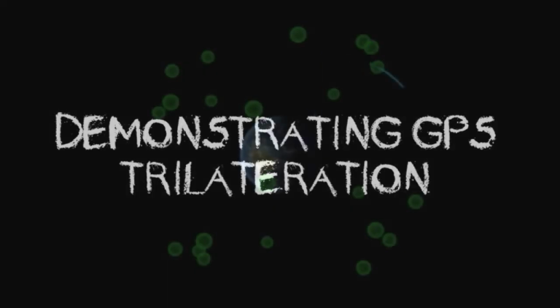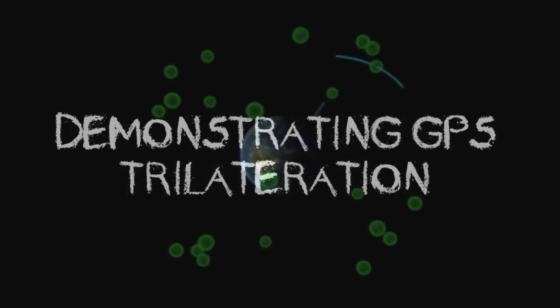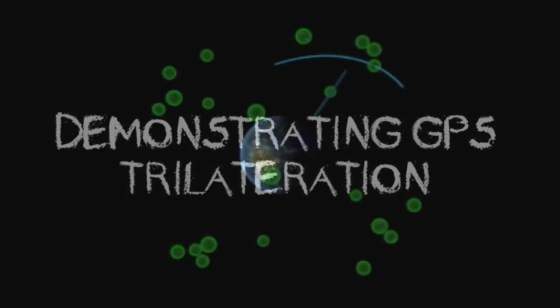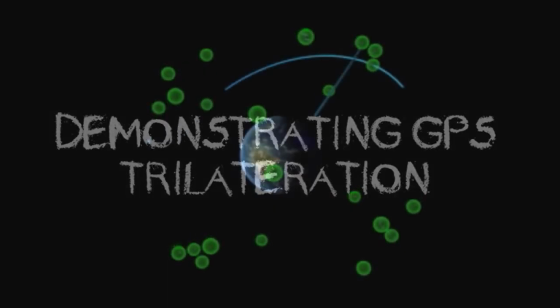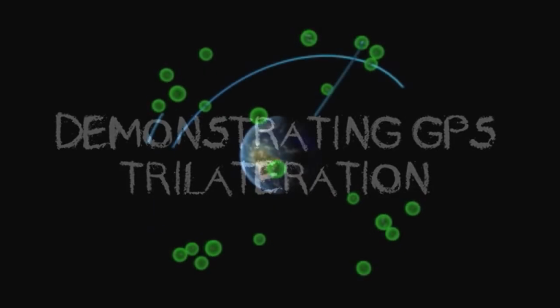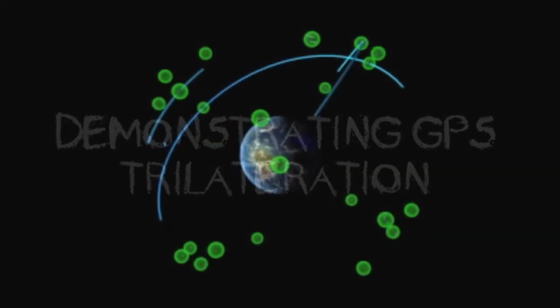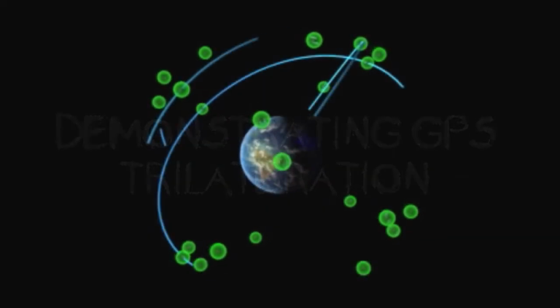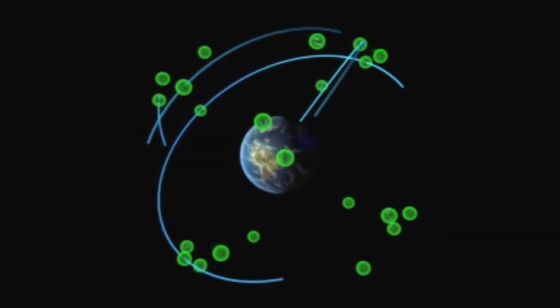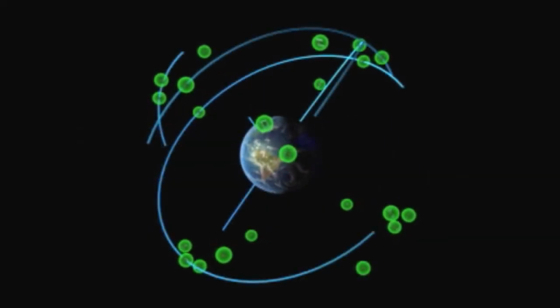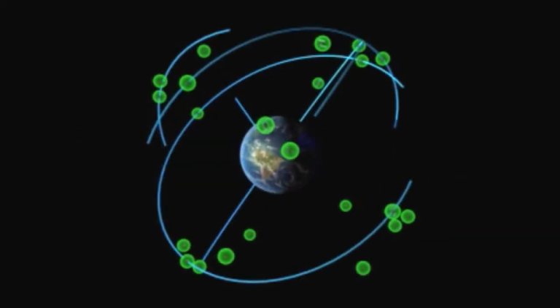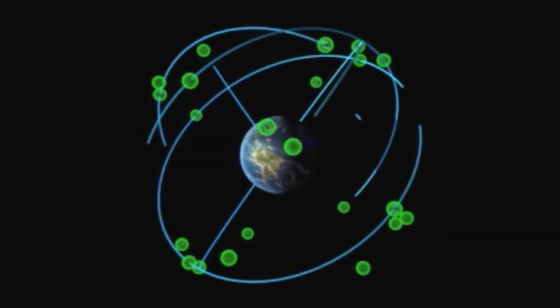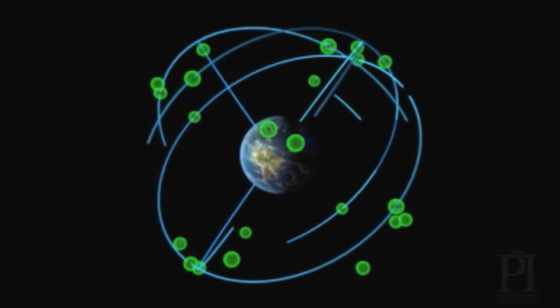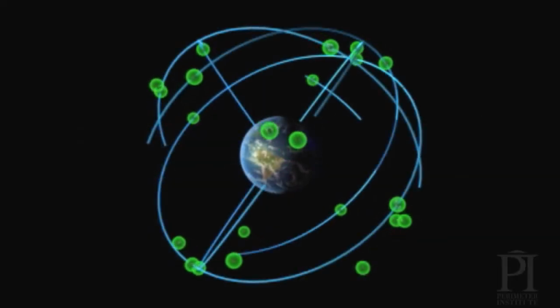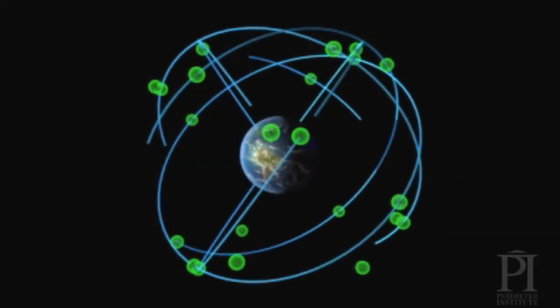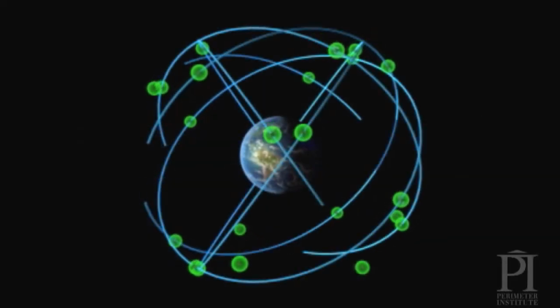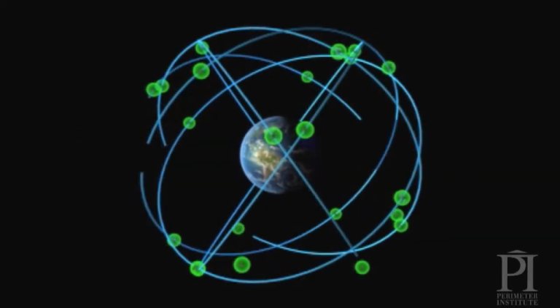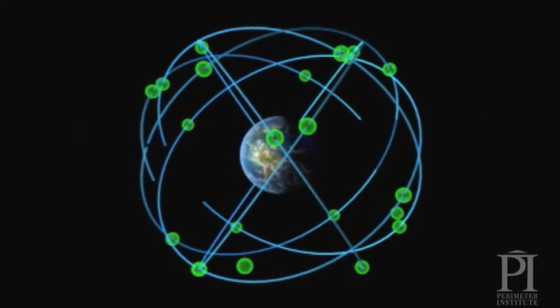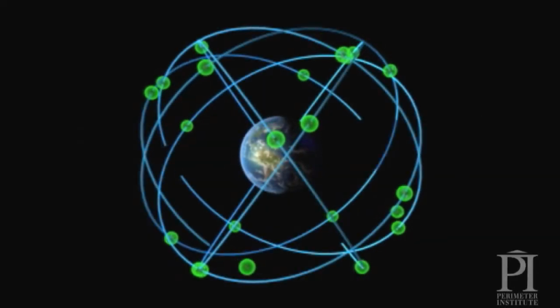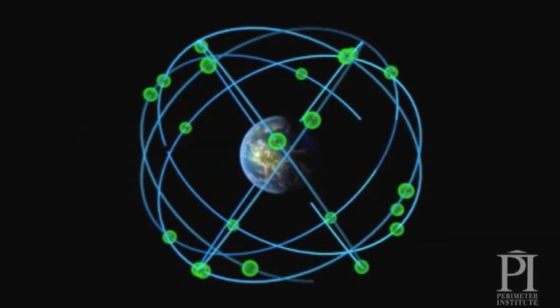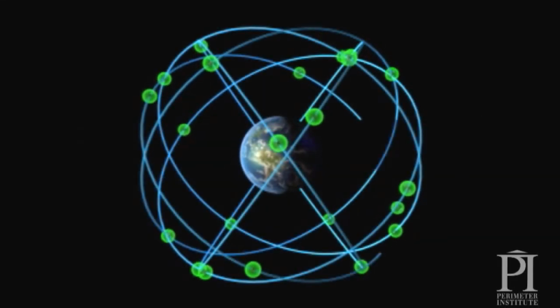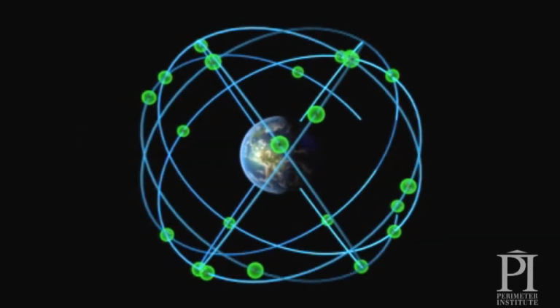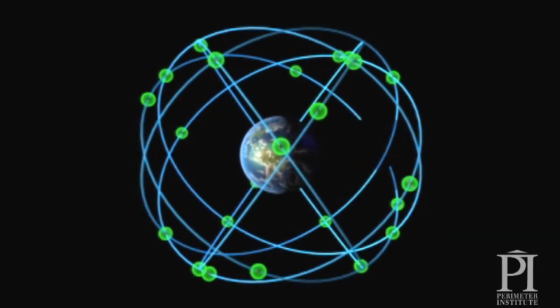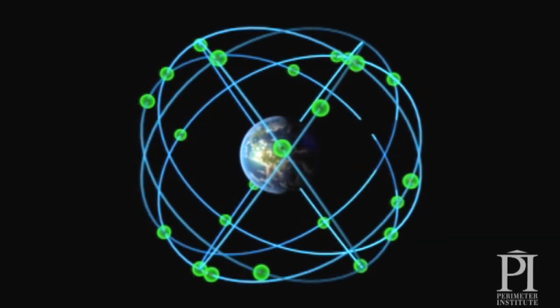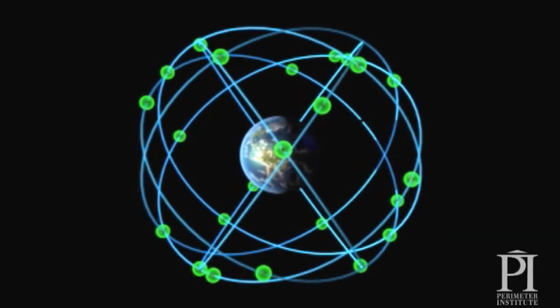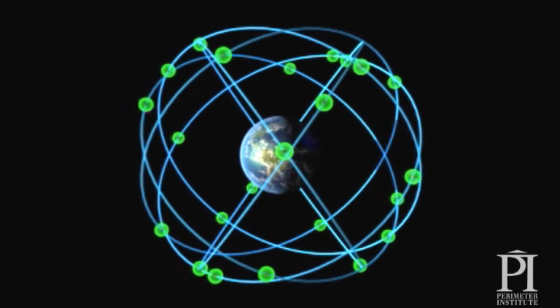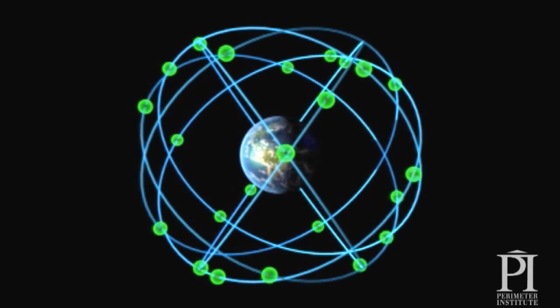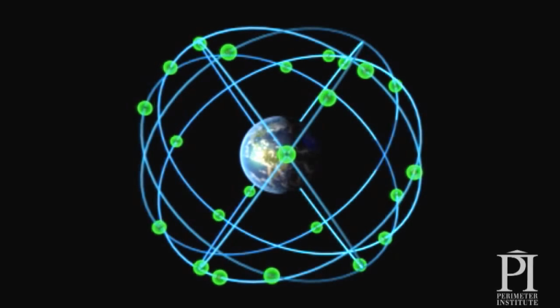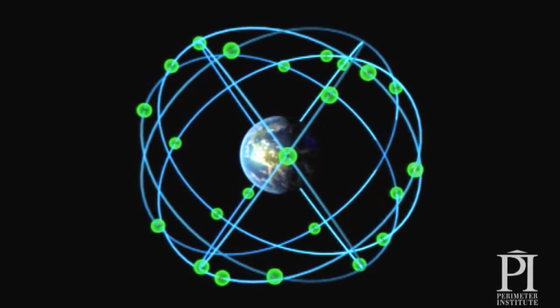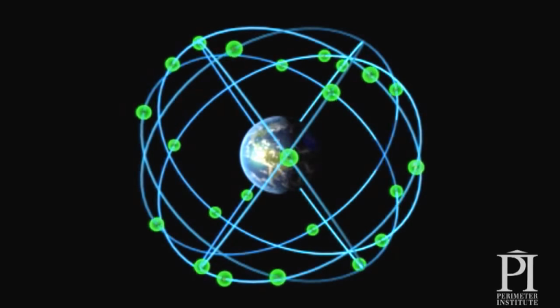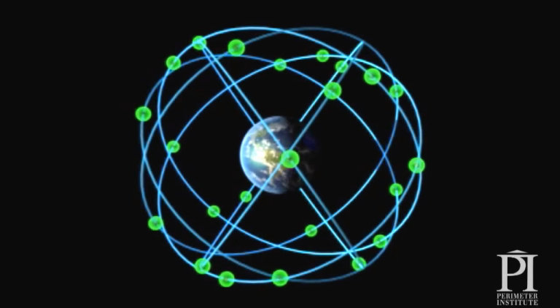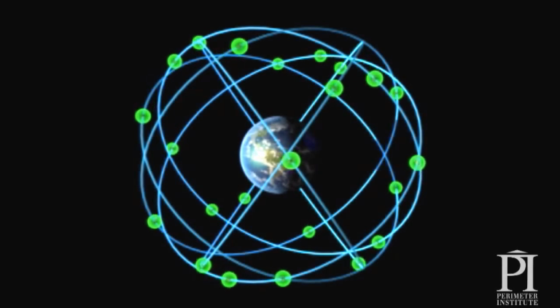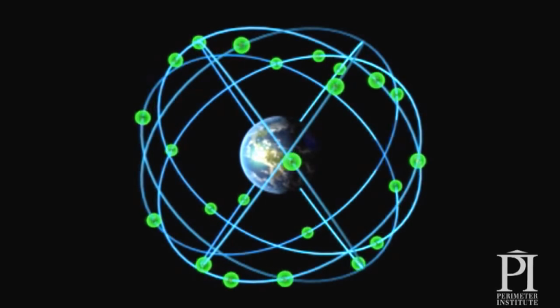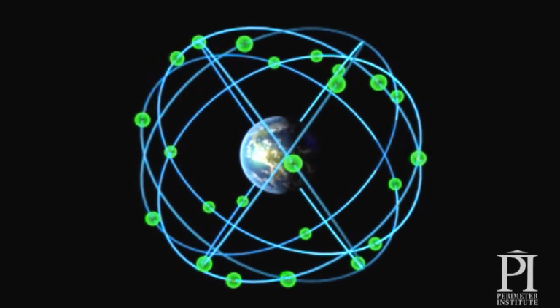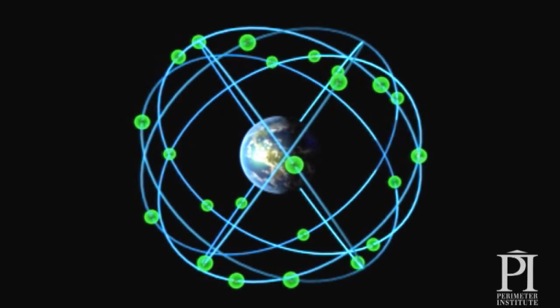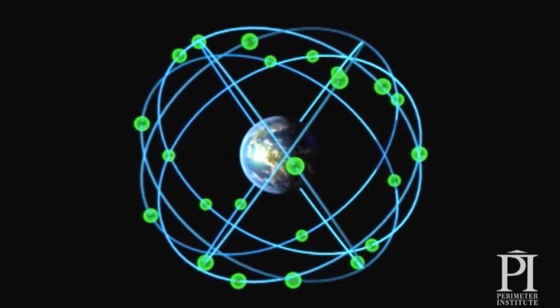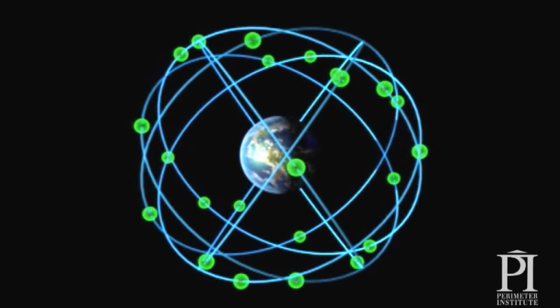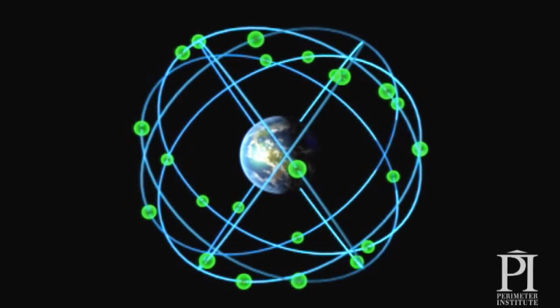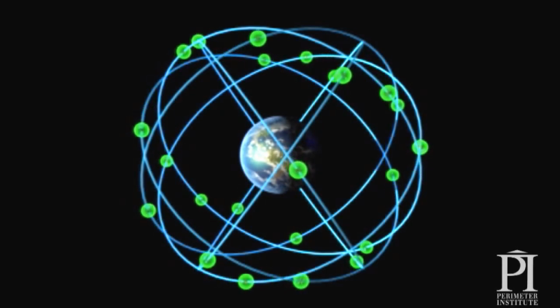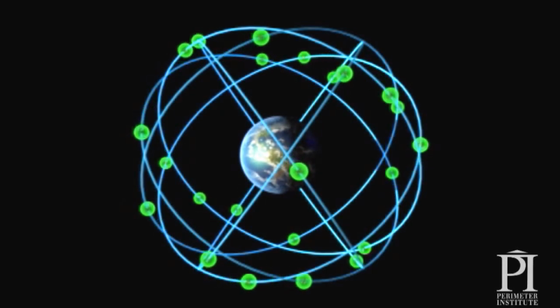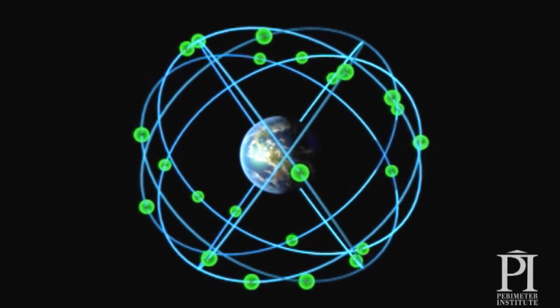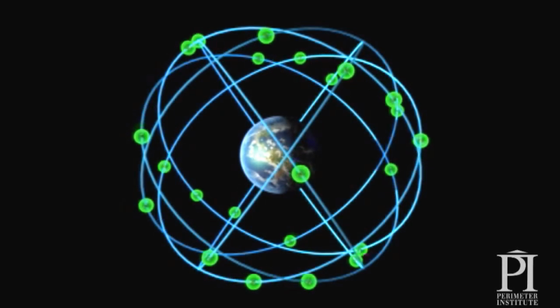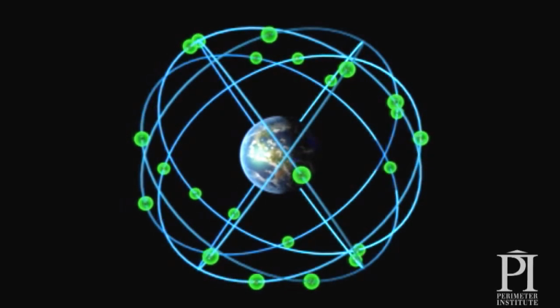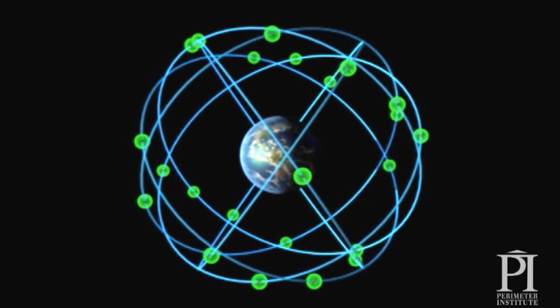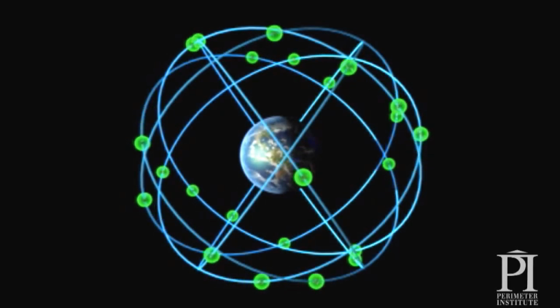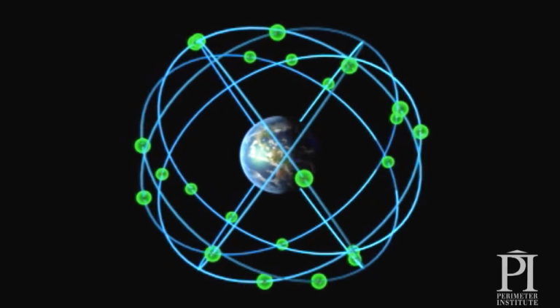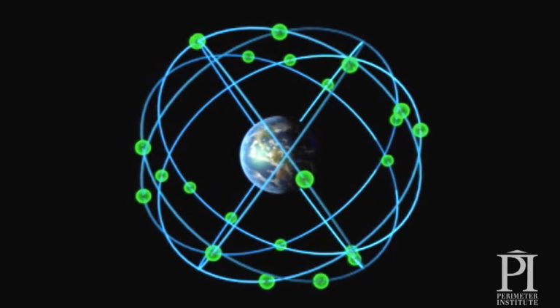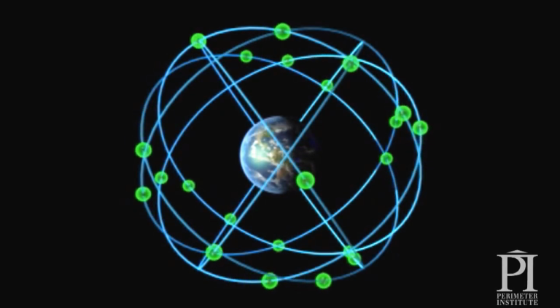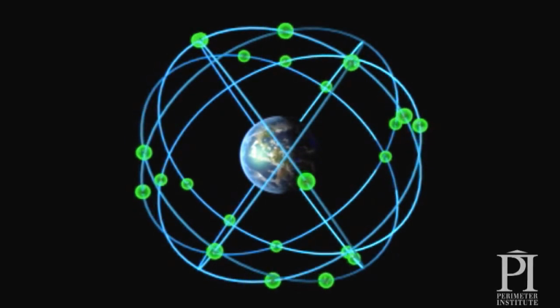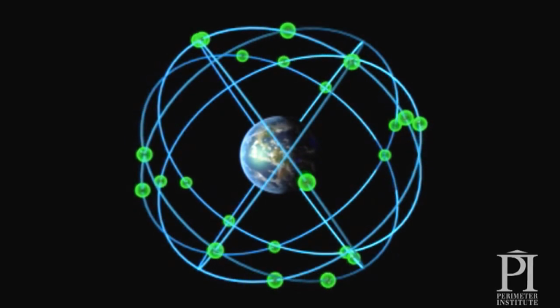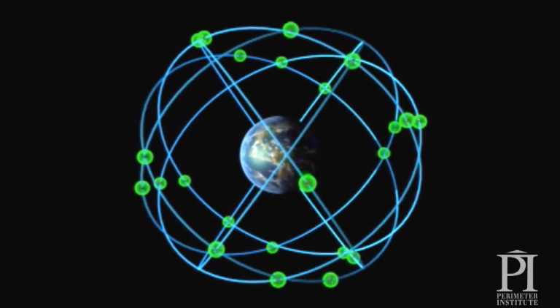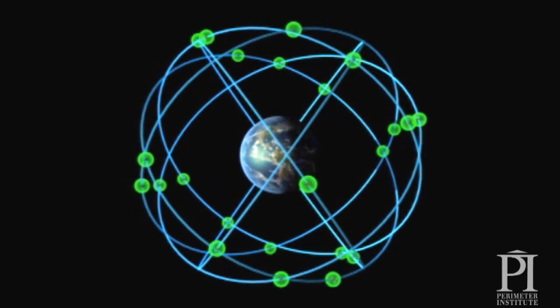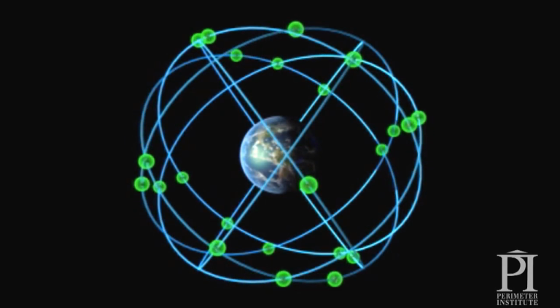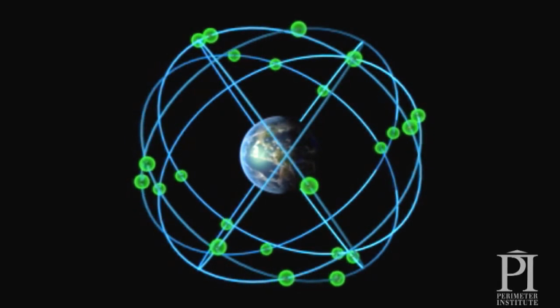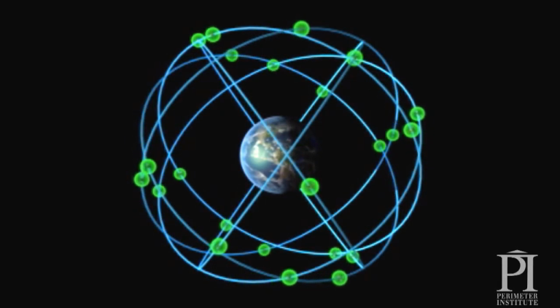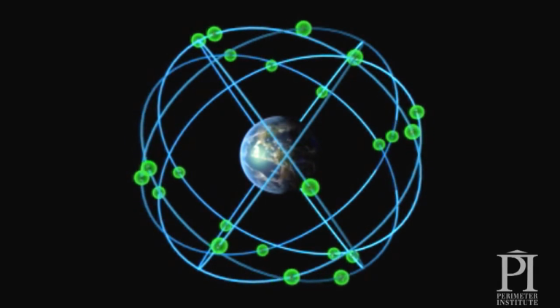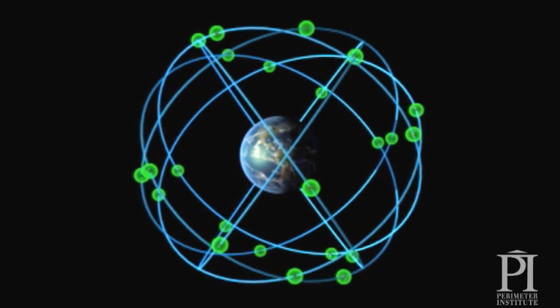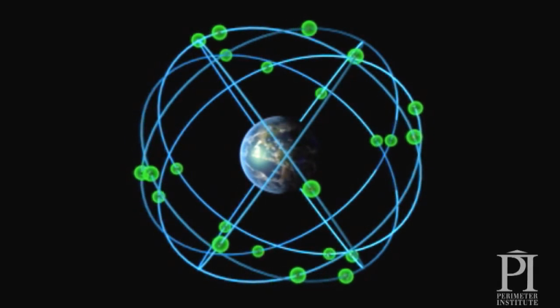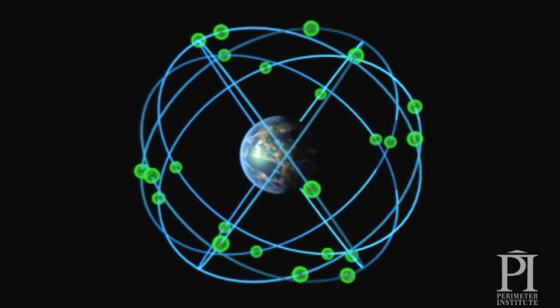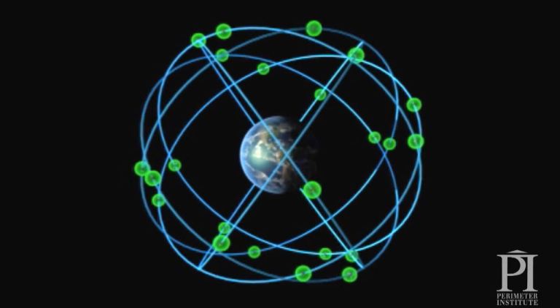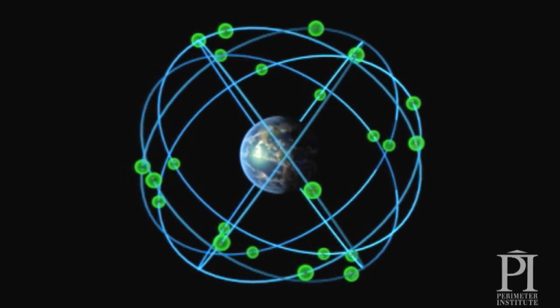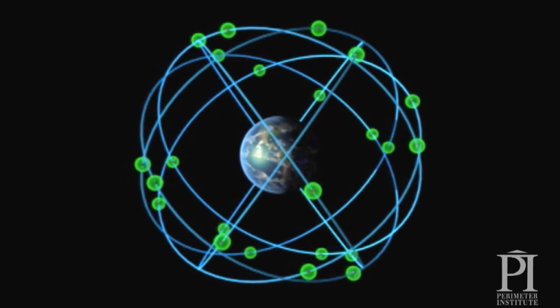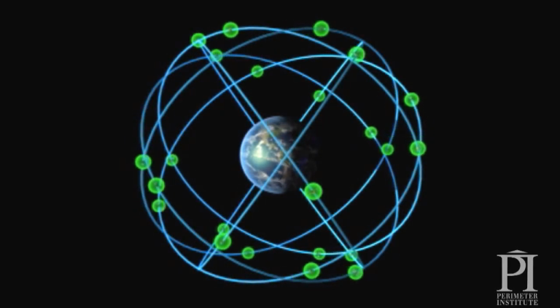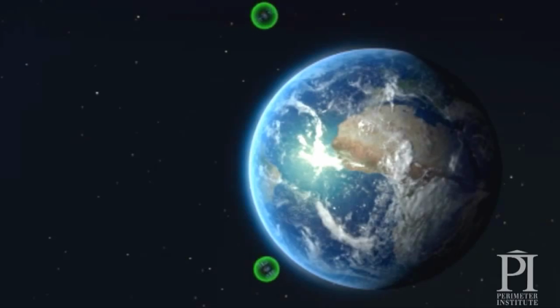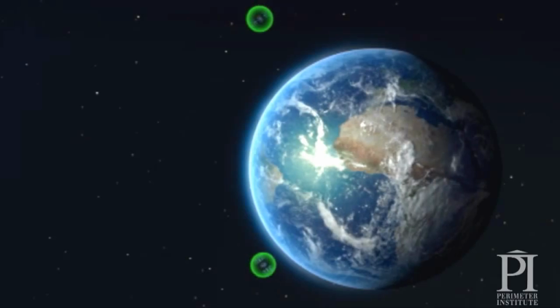The Global Positioning System, or GPS, is a network of 30 satellites orbiting about 20,000 km above the Earth.